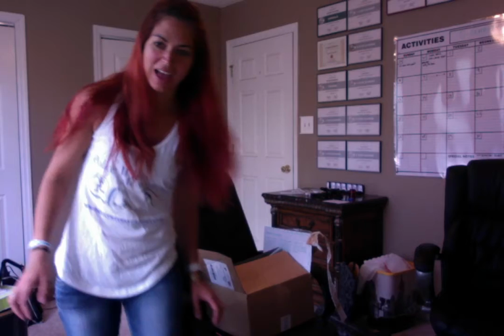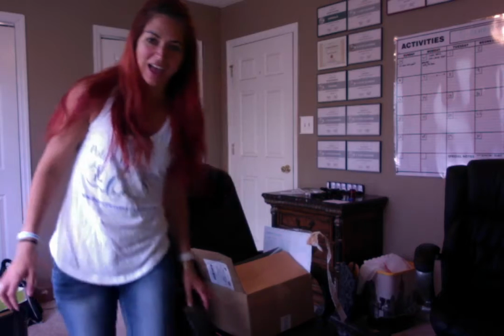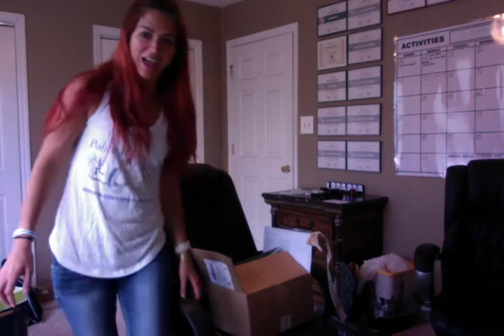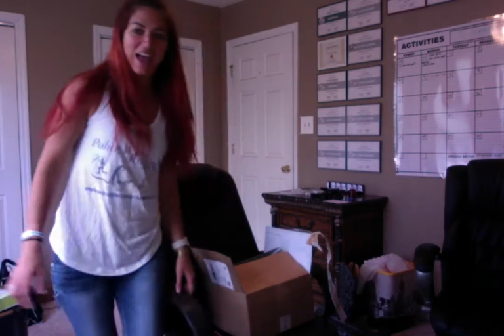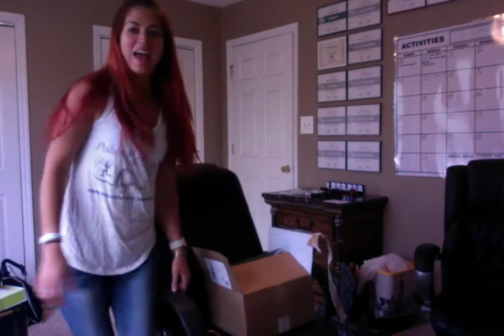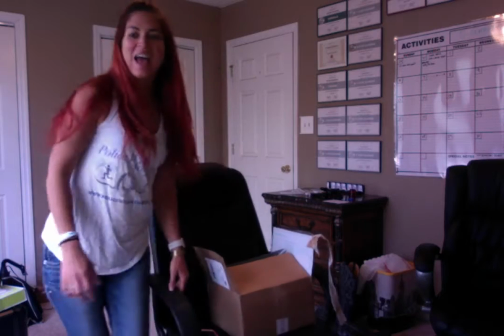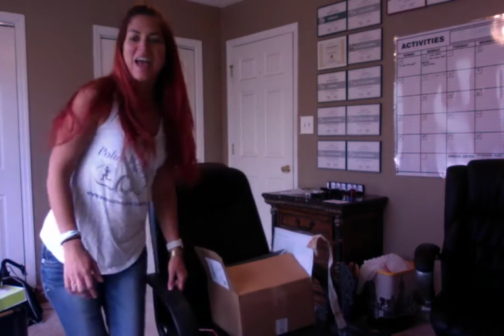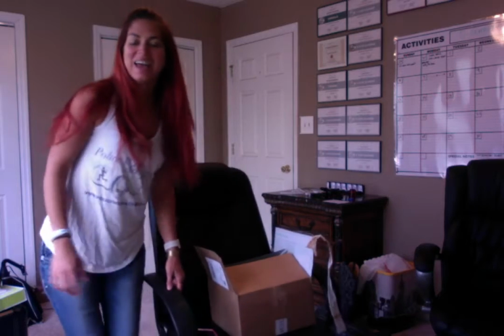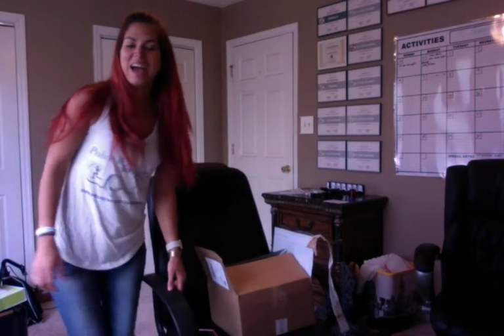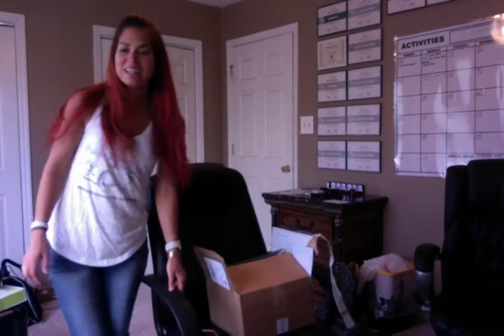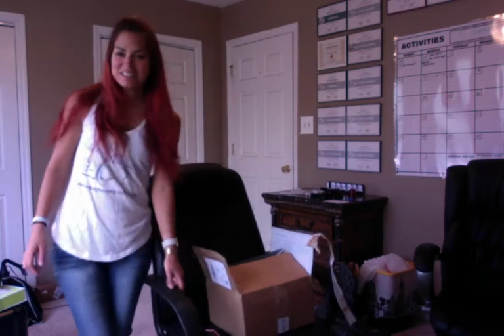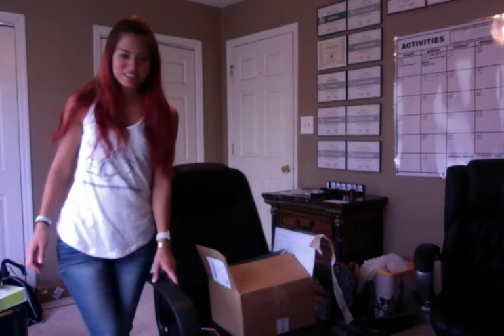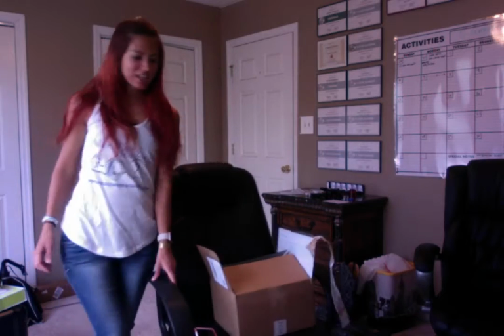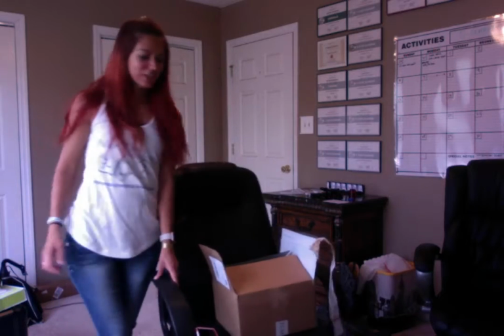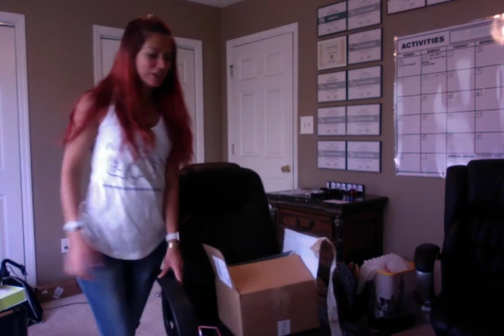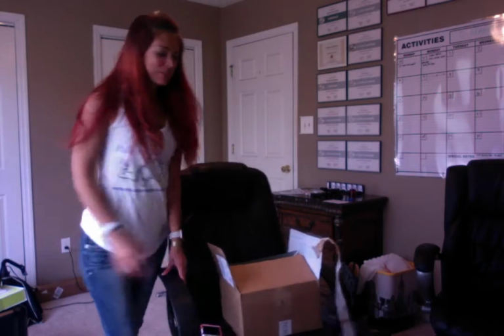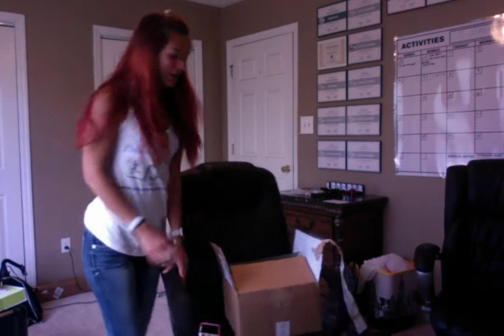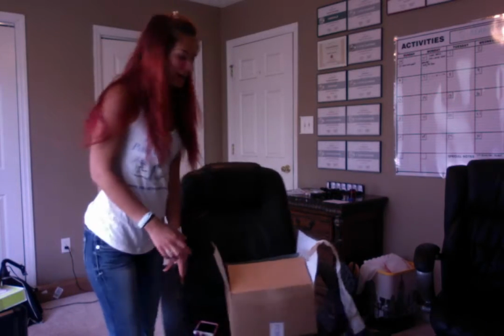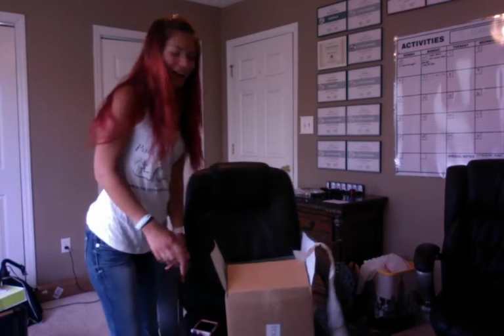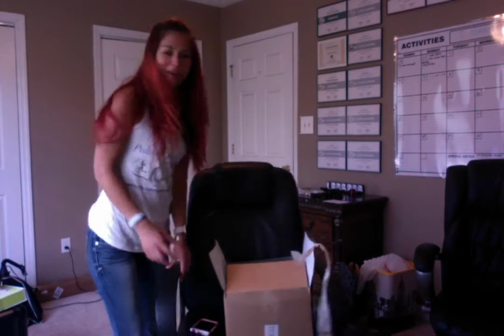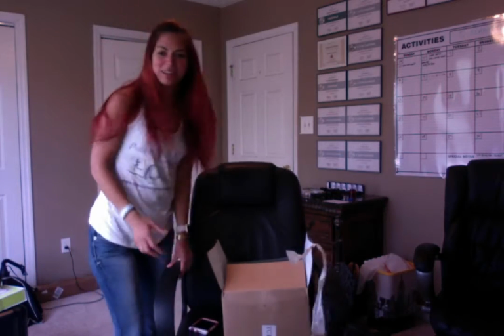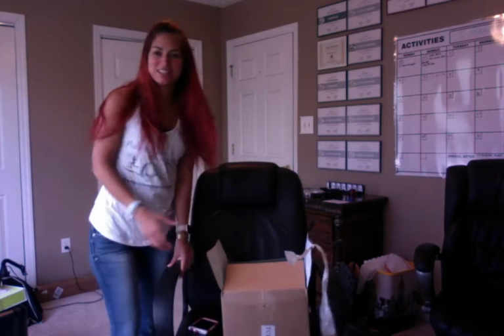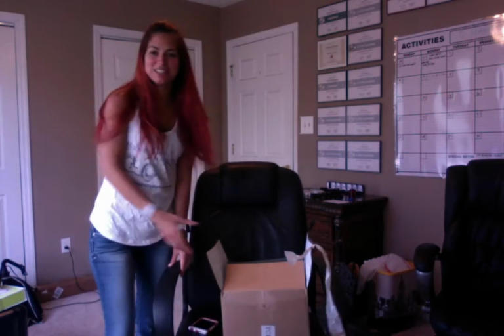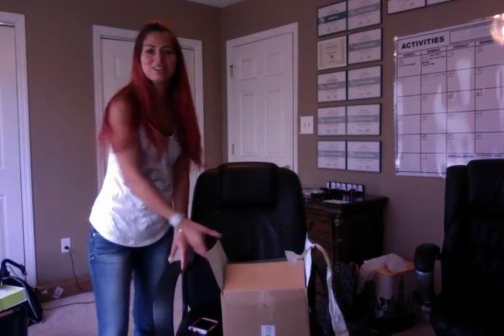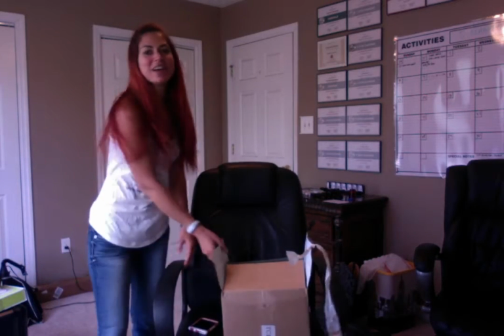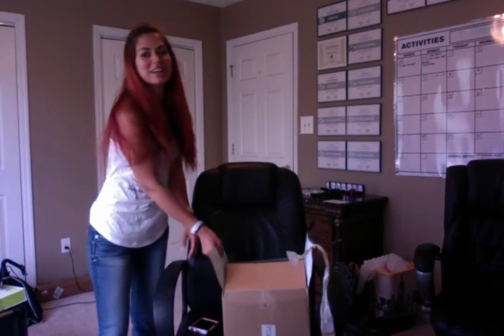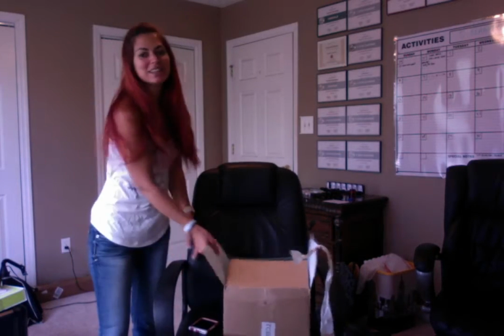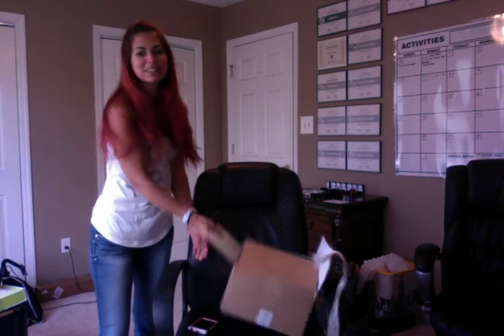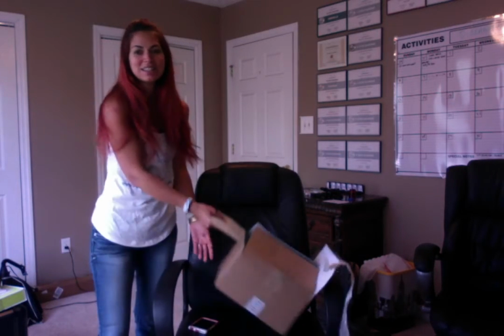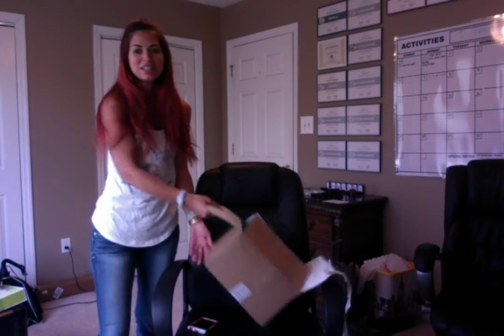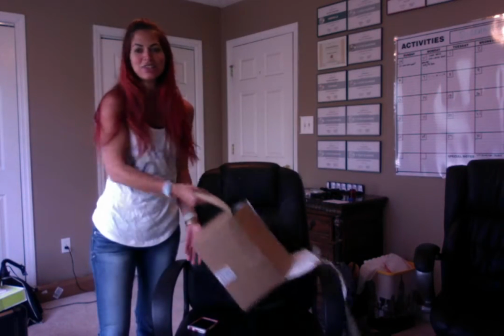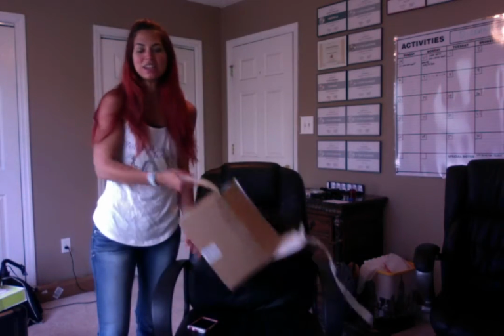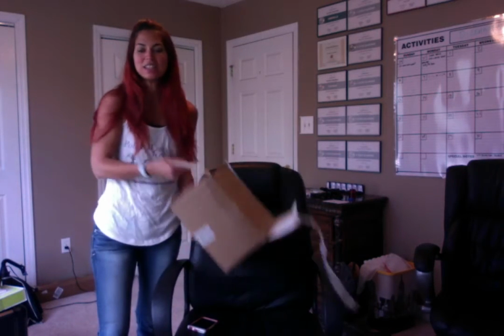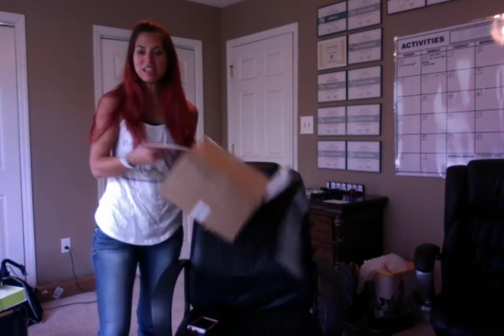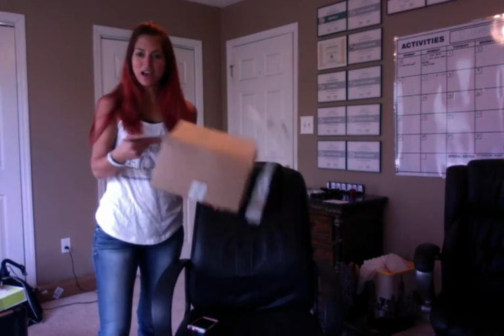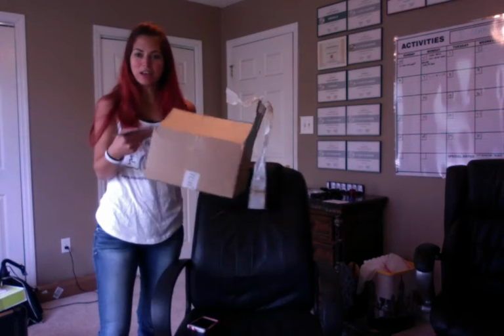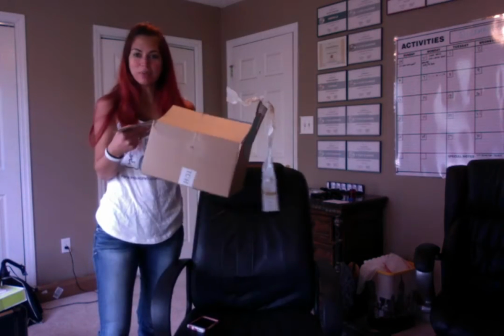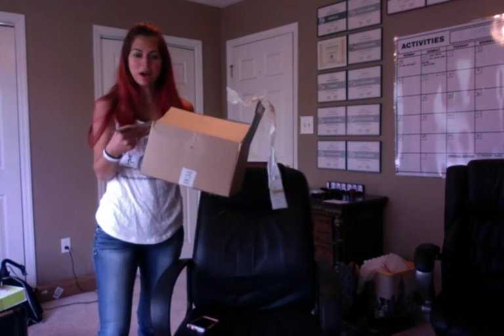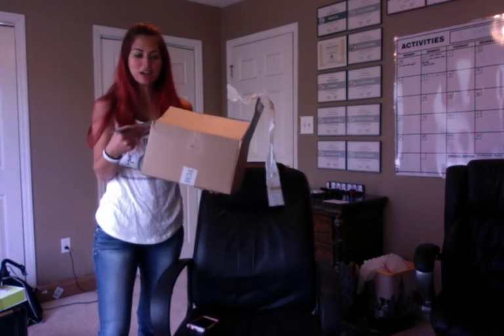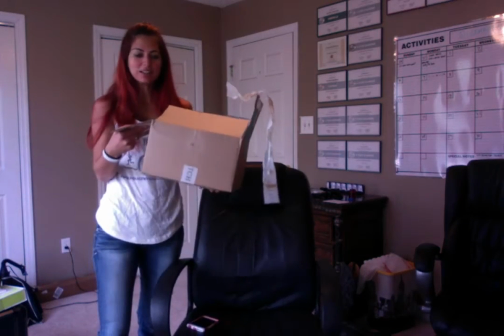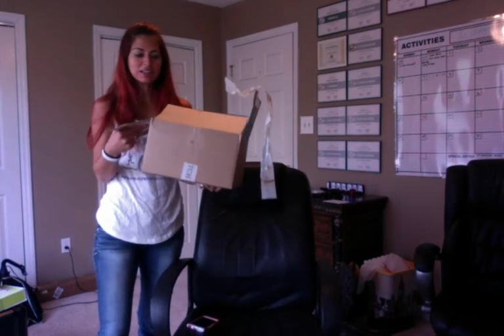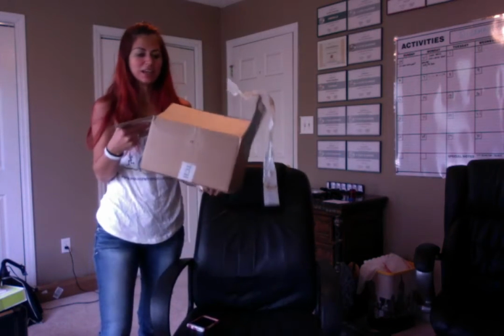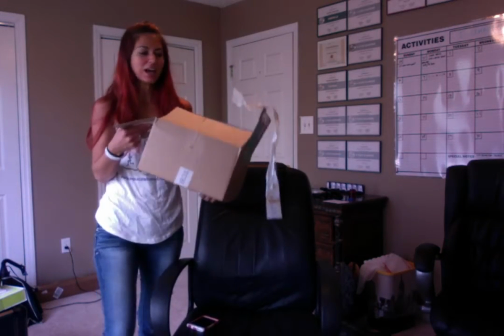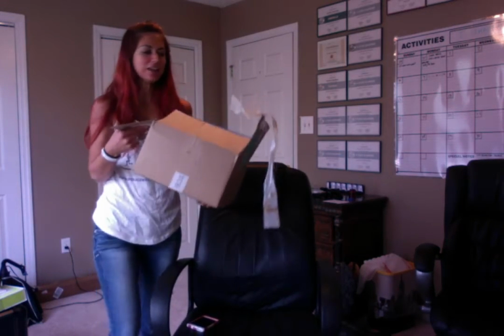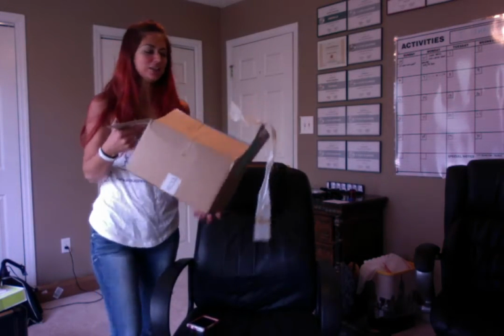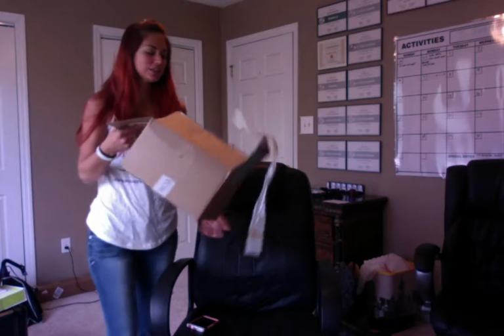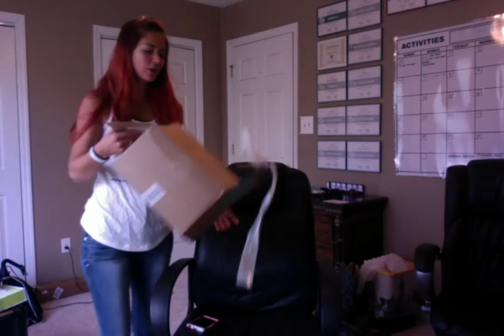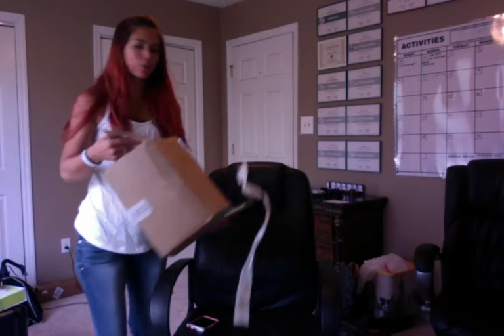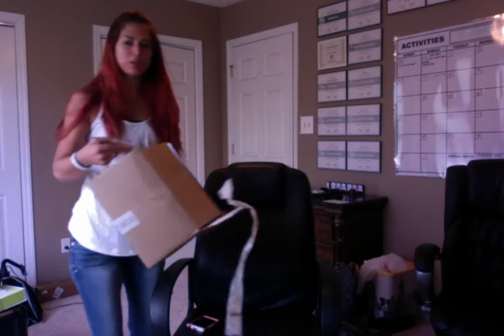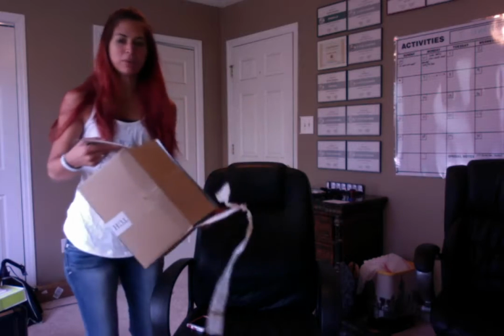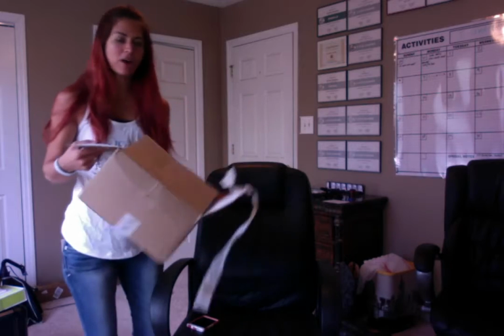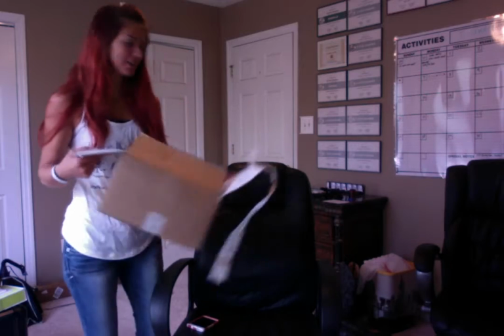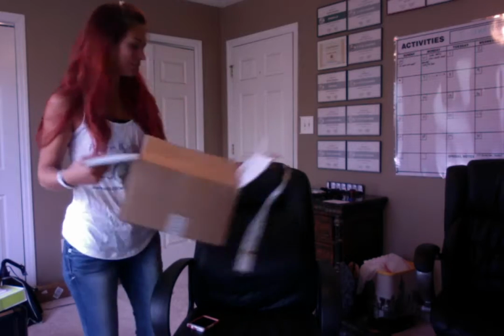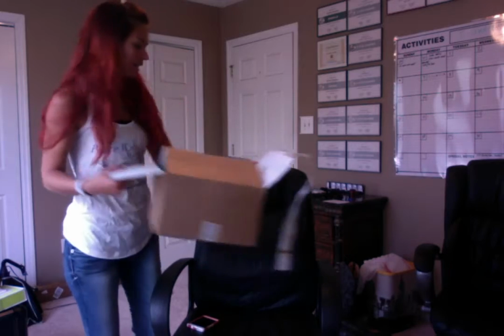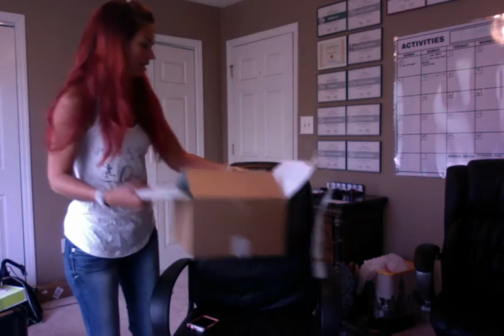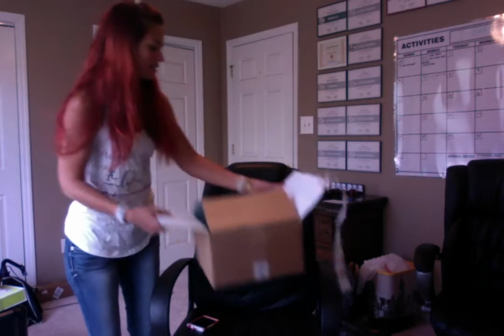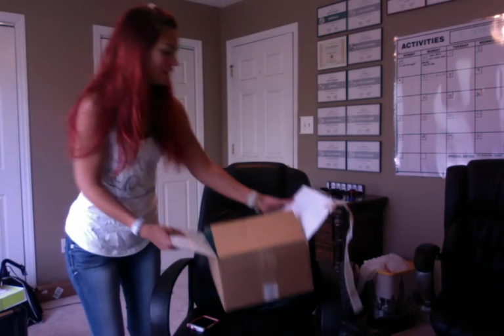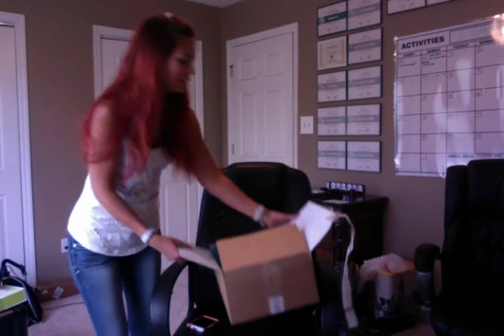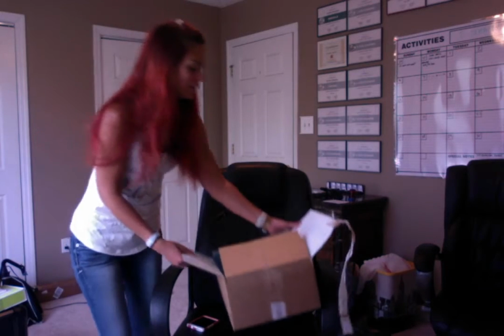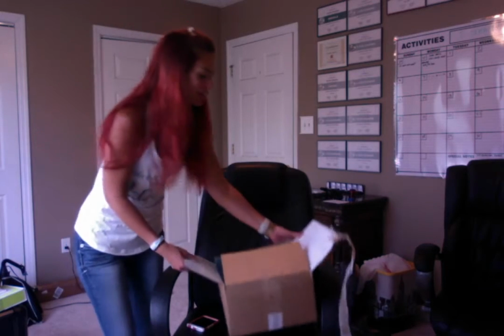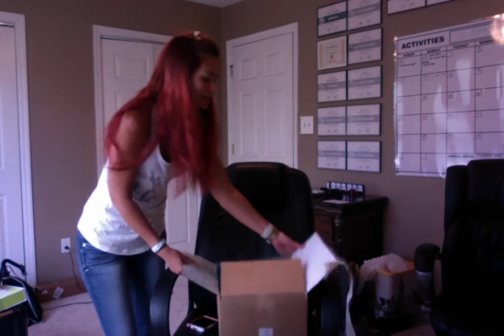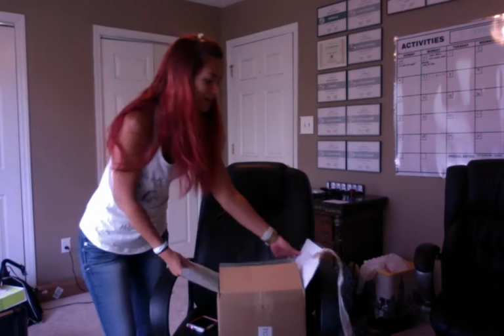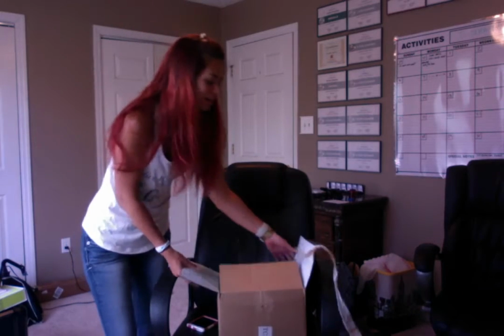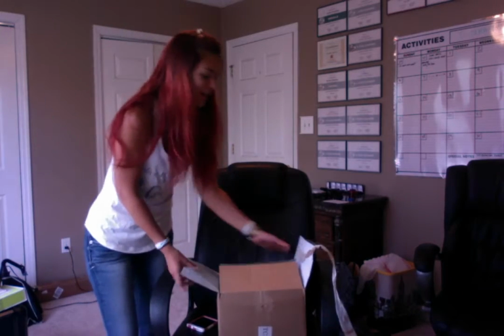Hey guys, it's Jen Greenberg. I'm gonna do a Stitch Fix unboxing. I just opened the box but I didn't take the things out yet.